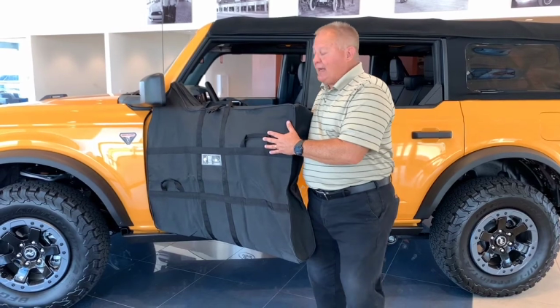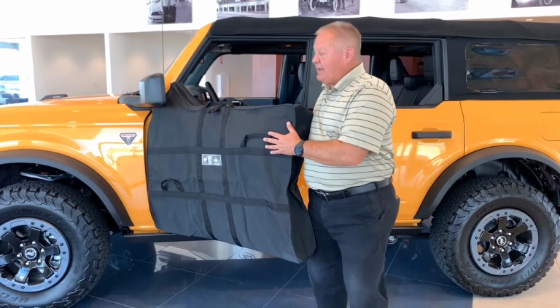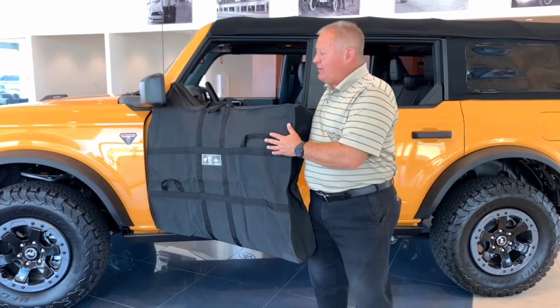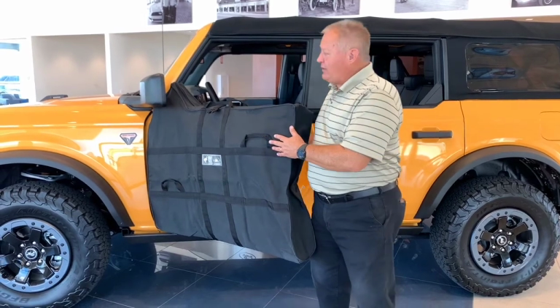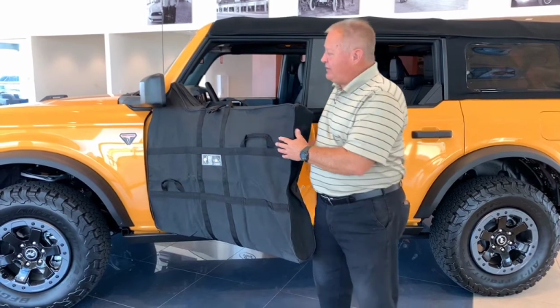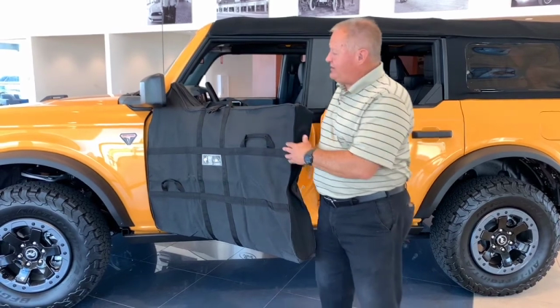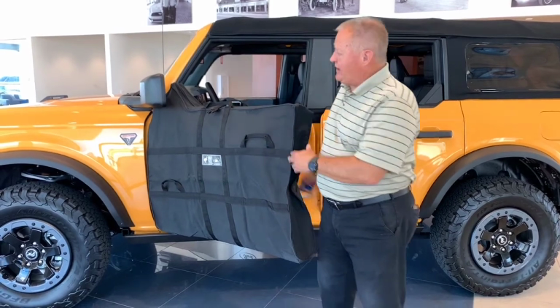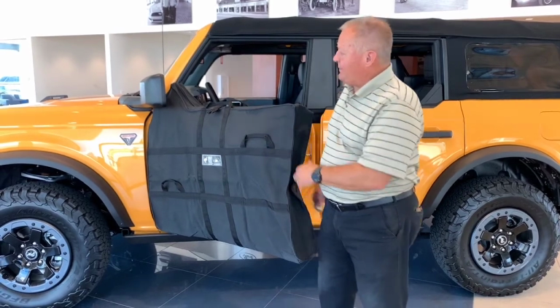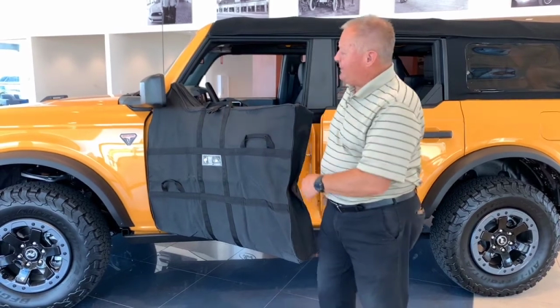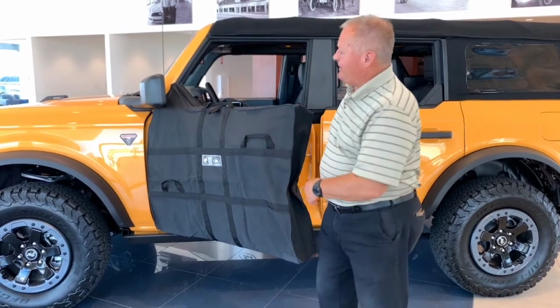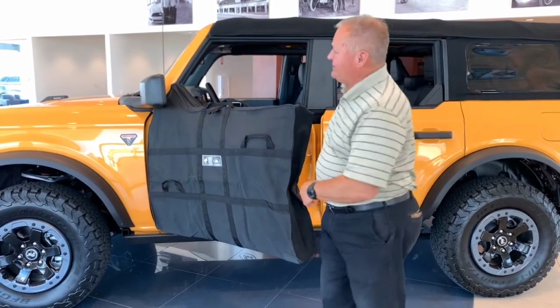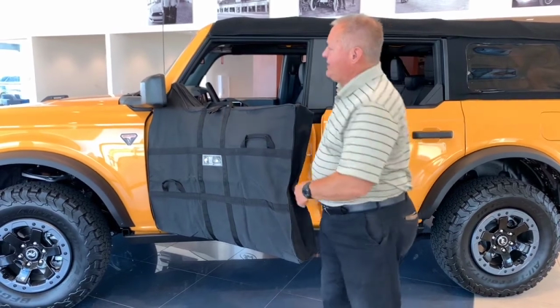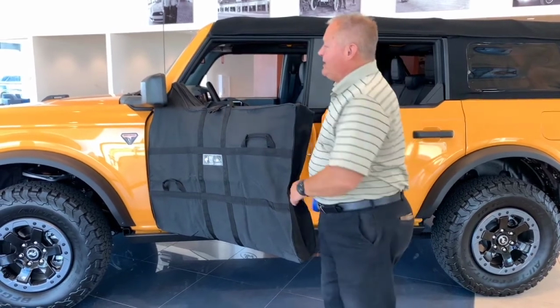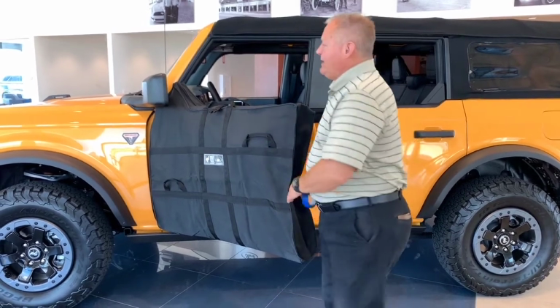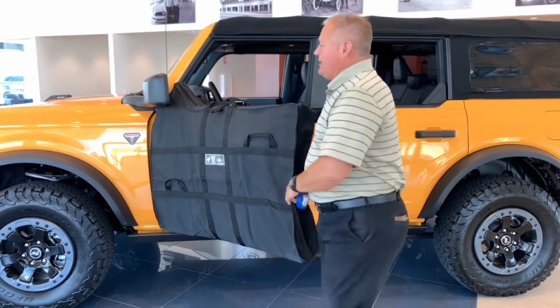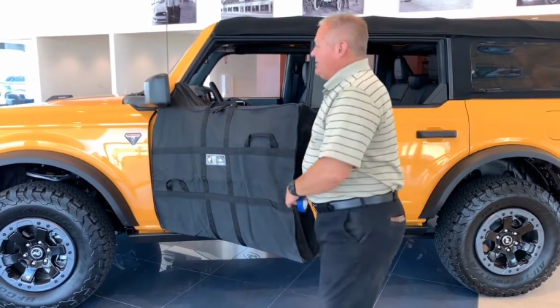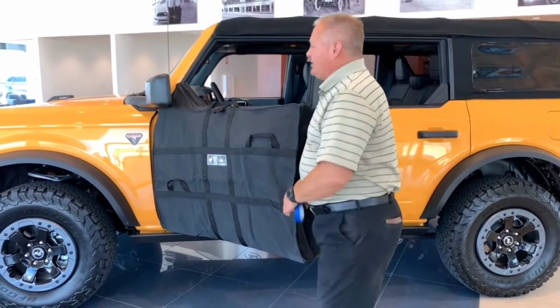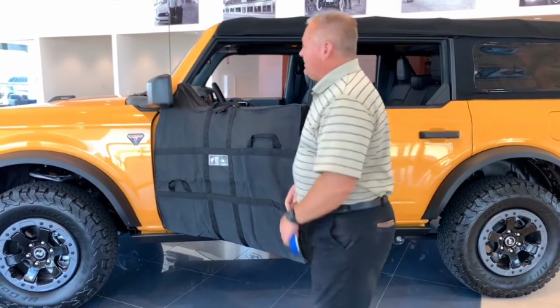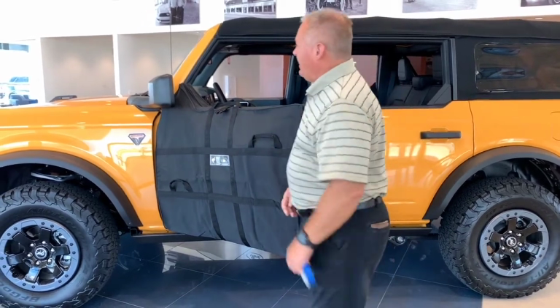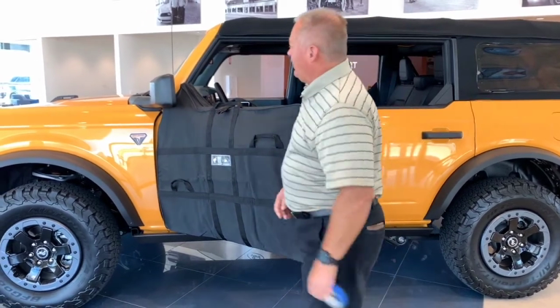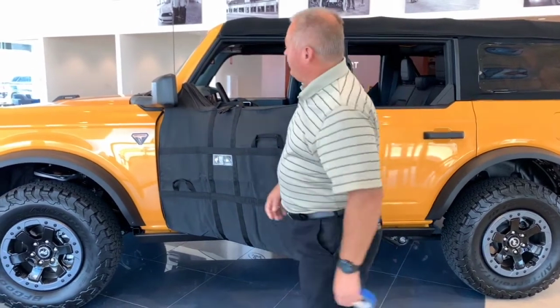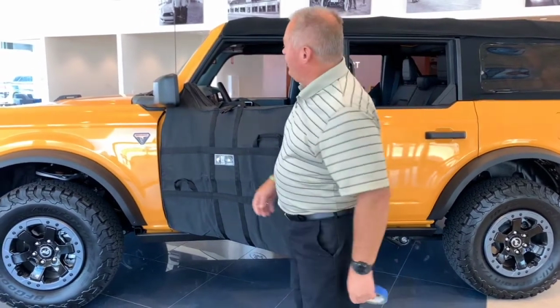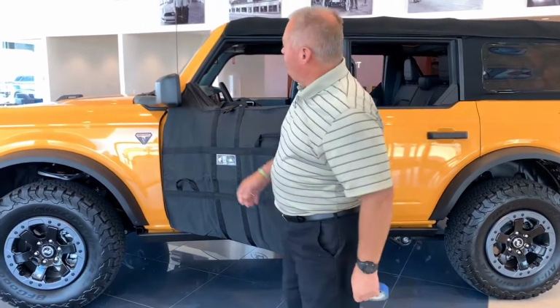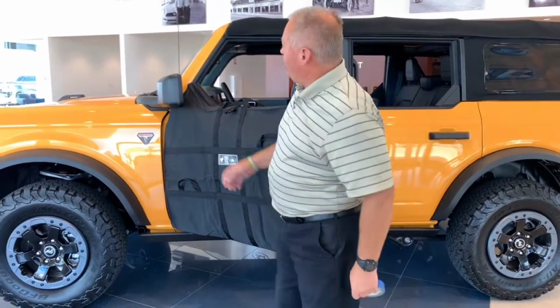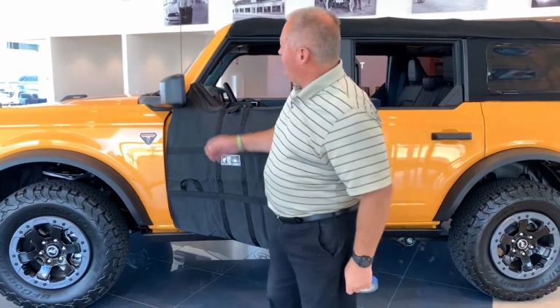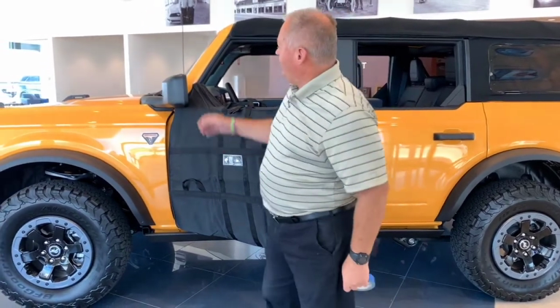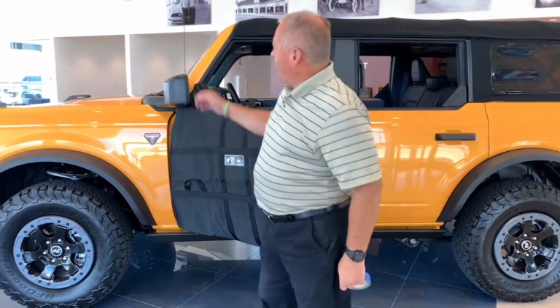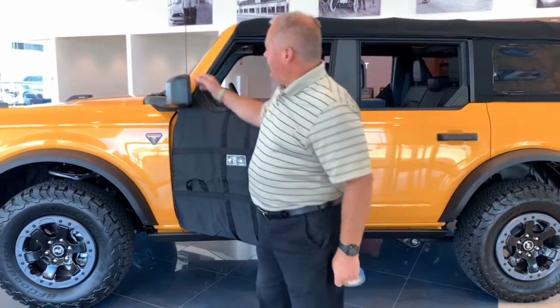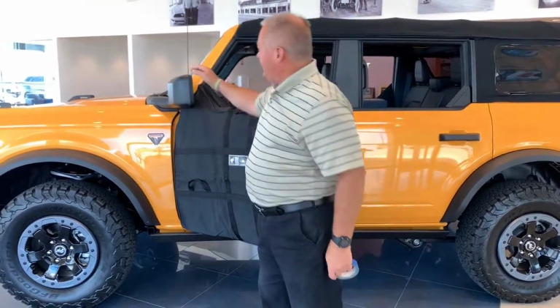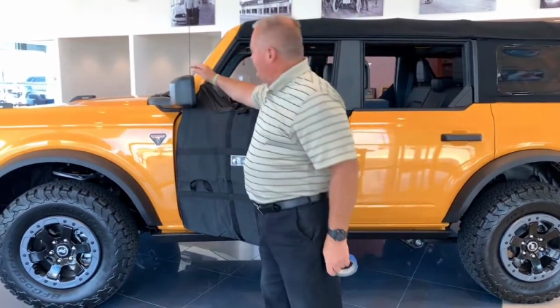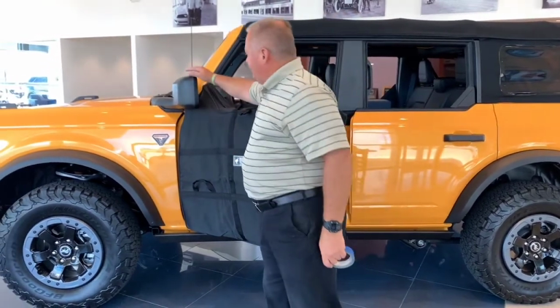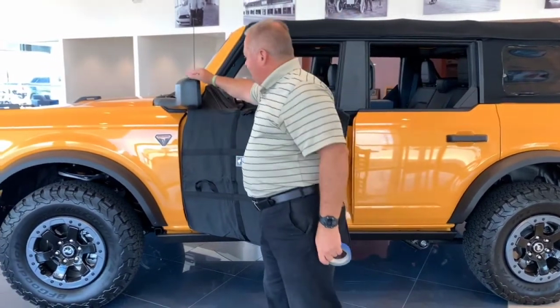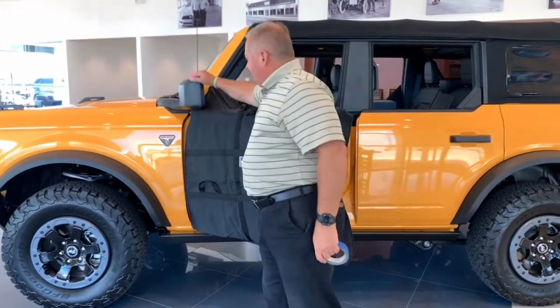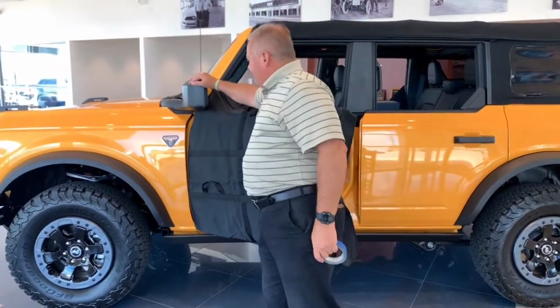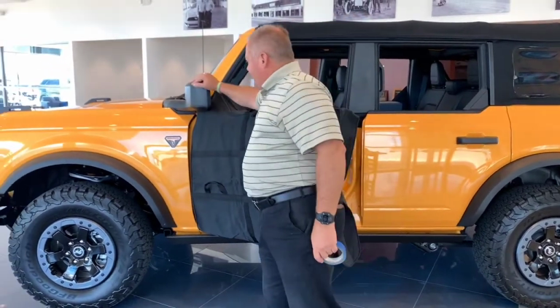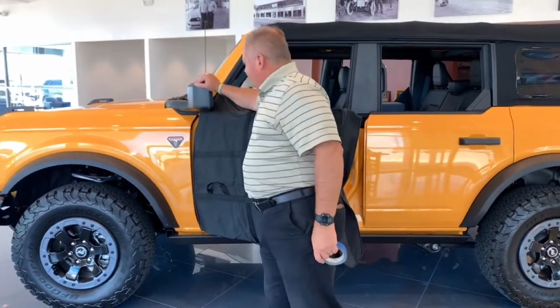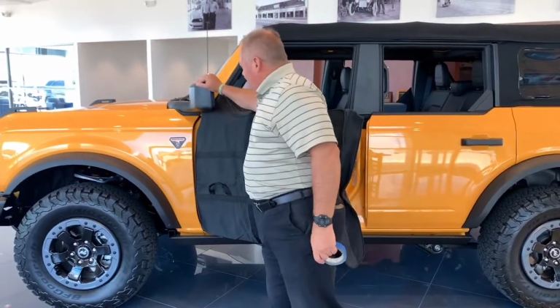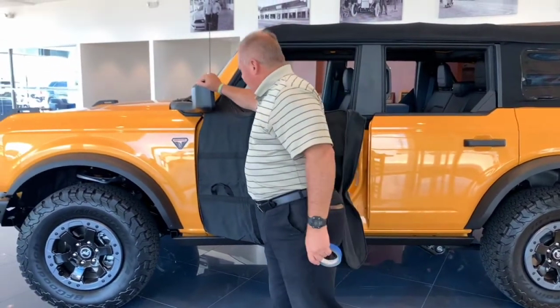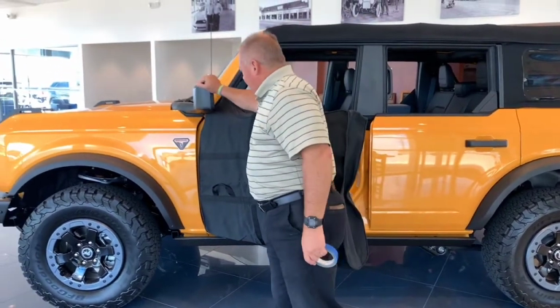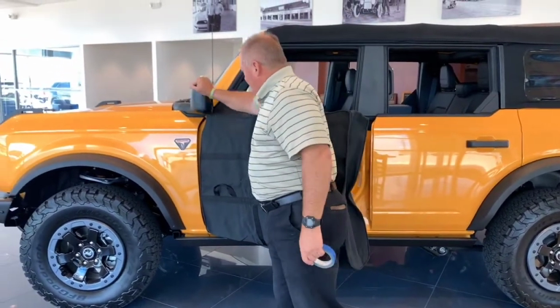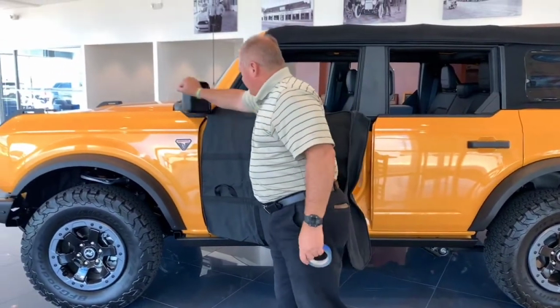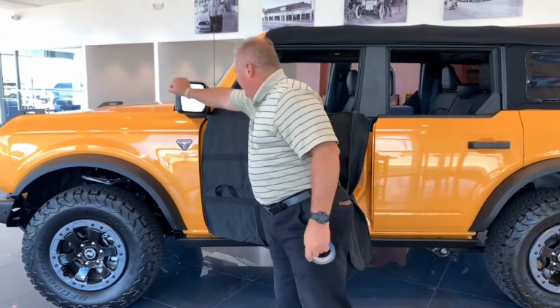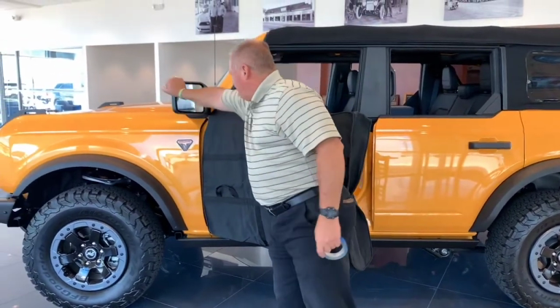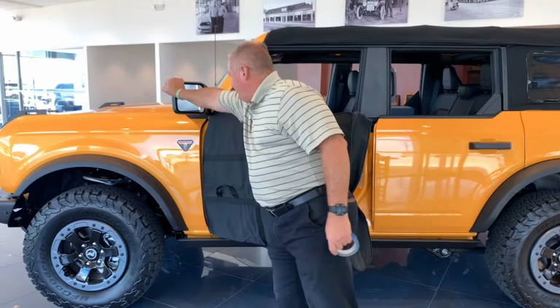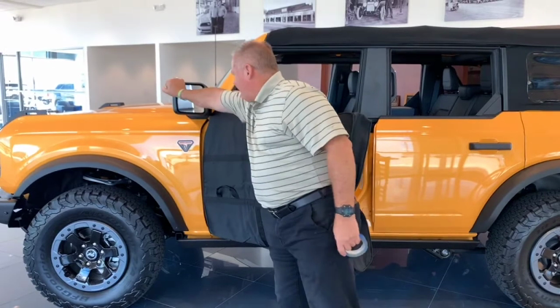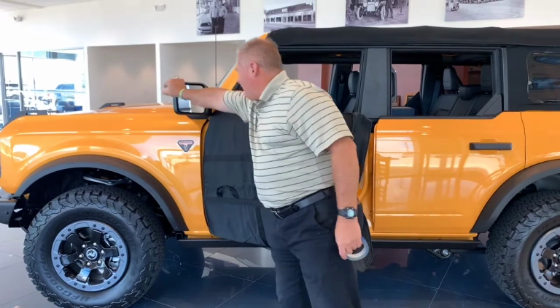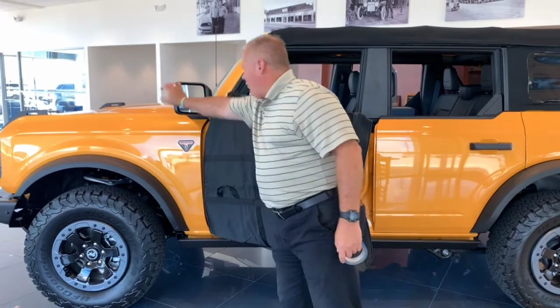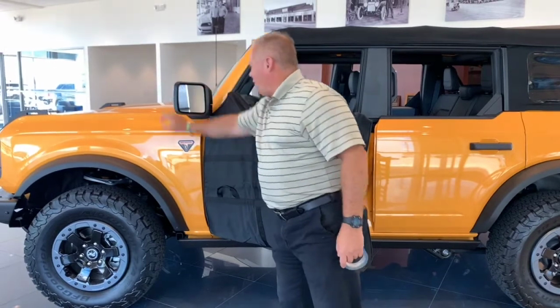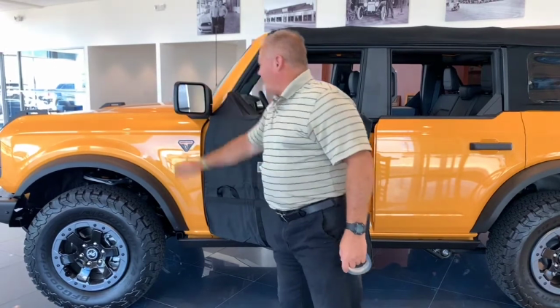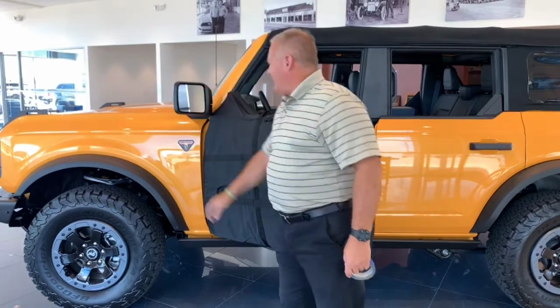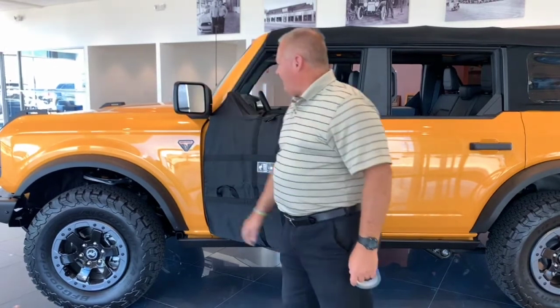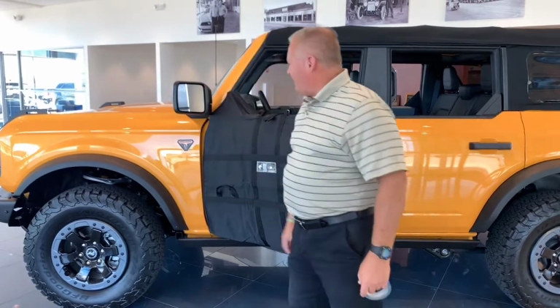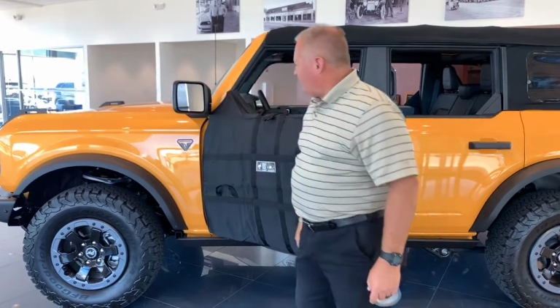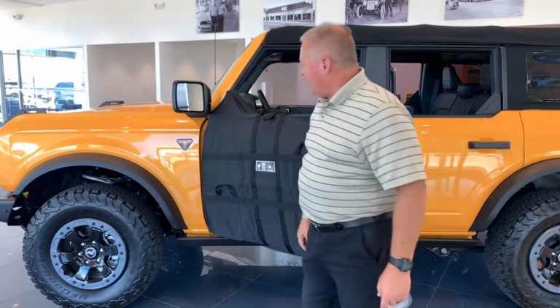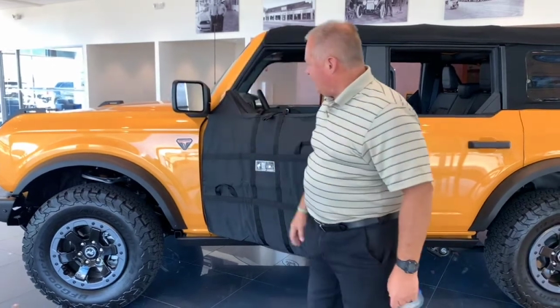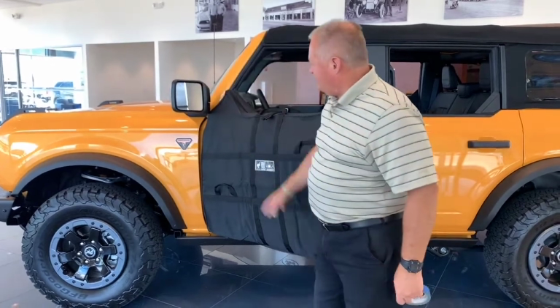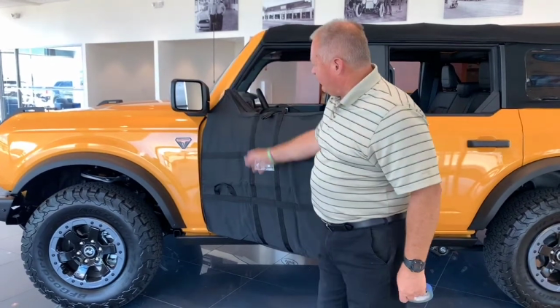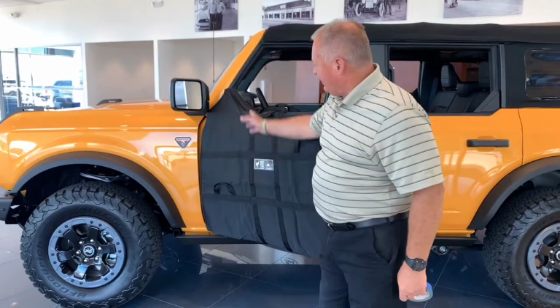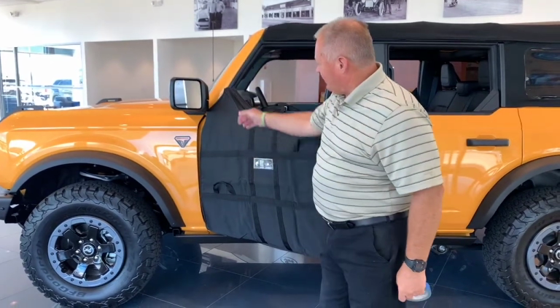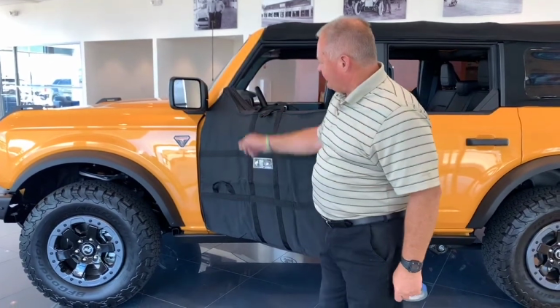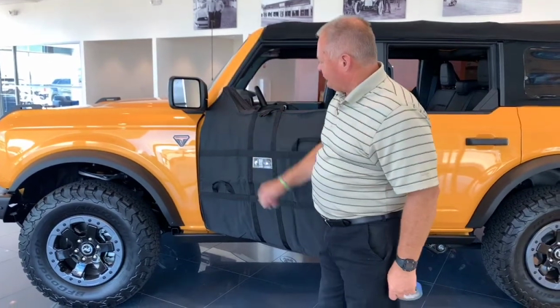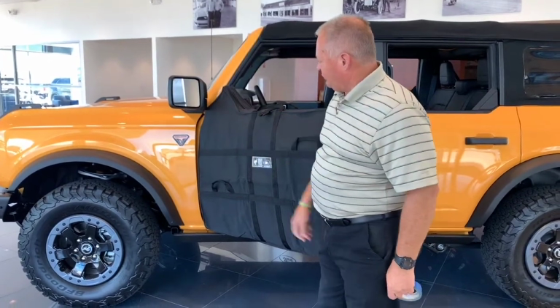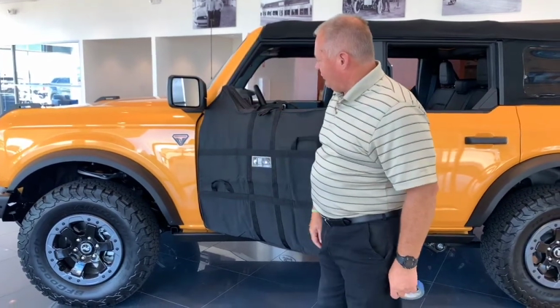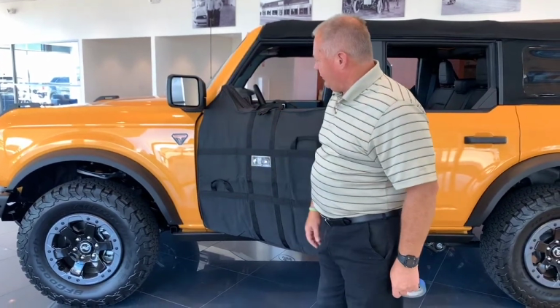Another good tip is this mirror could be in the way, so just push it forward and out of the way to give you a little extra room.